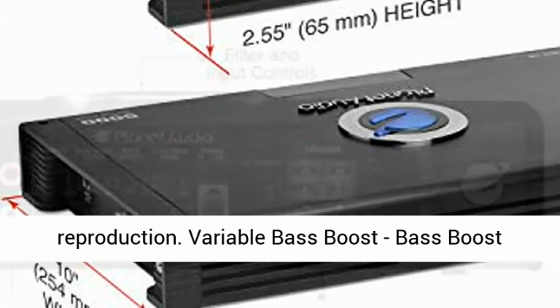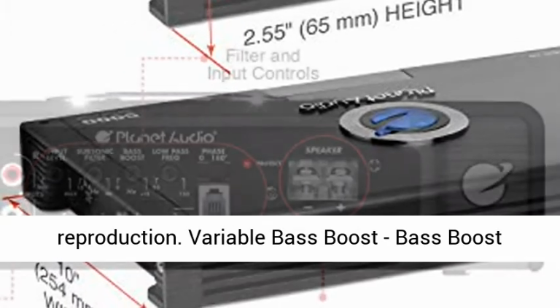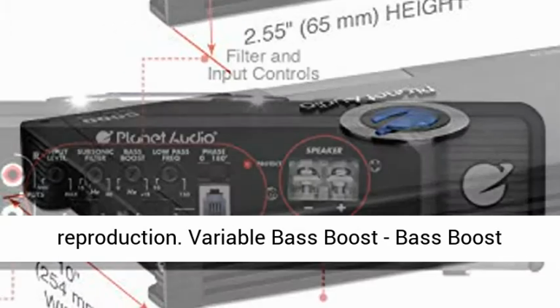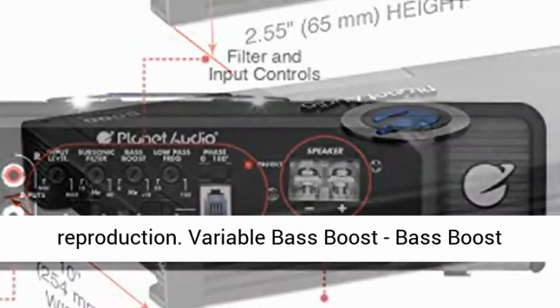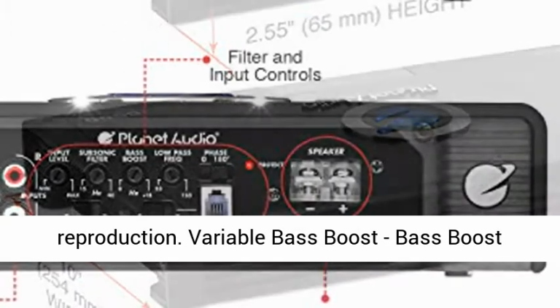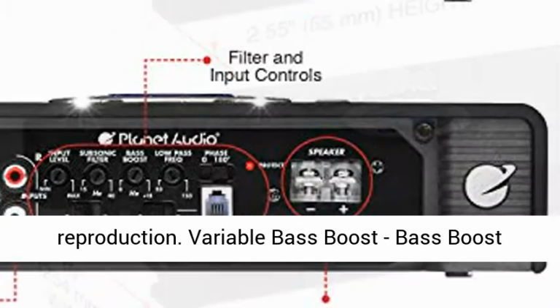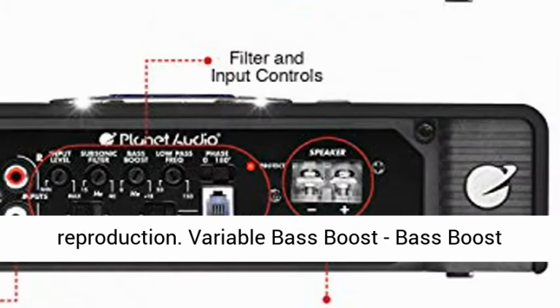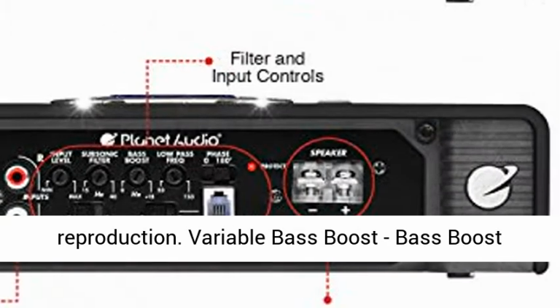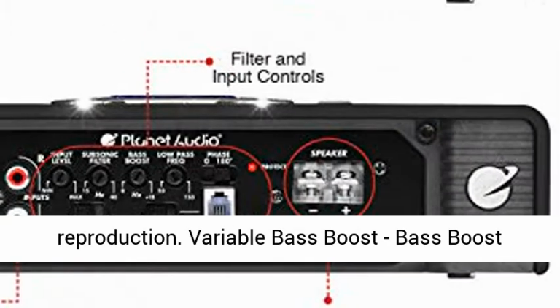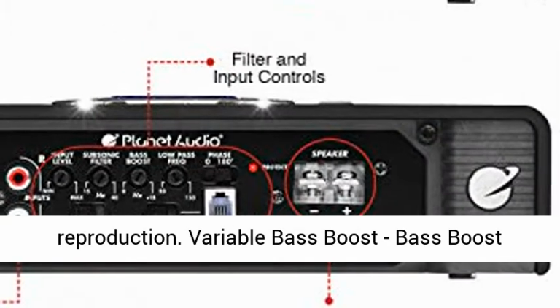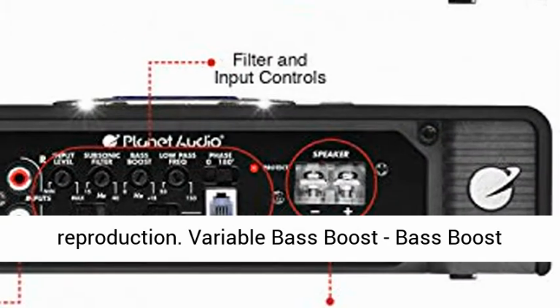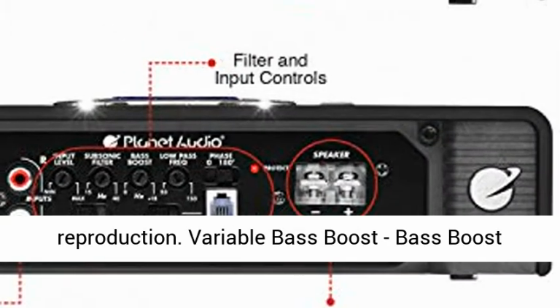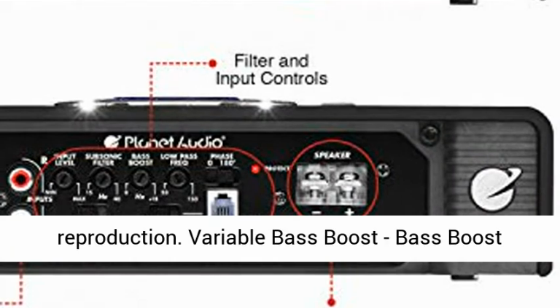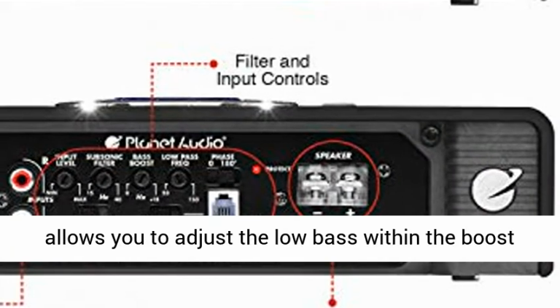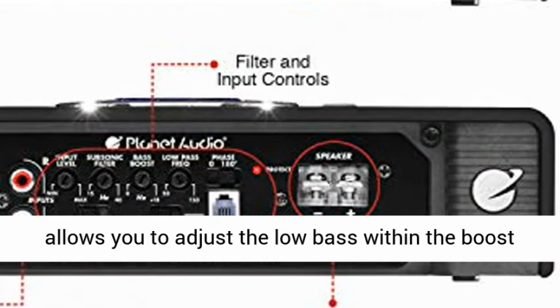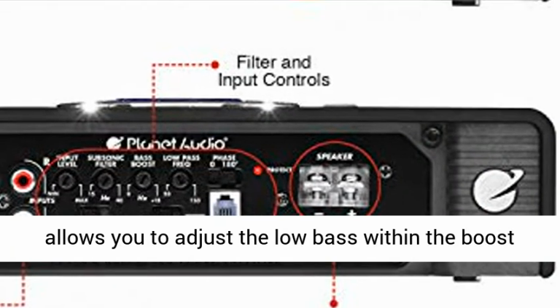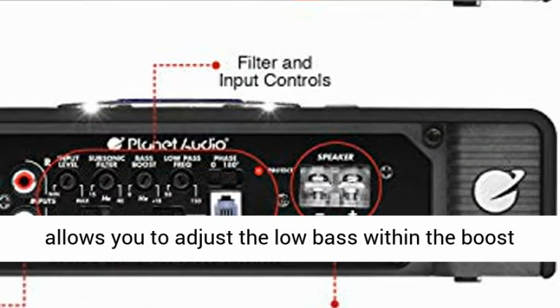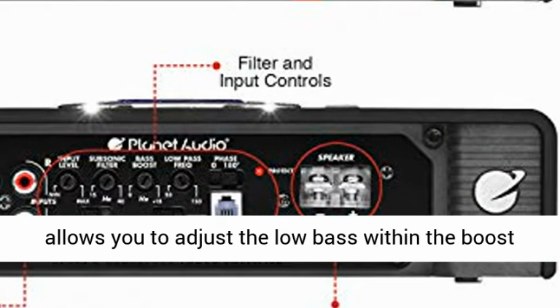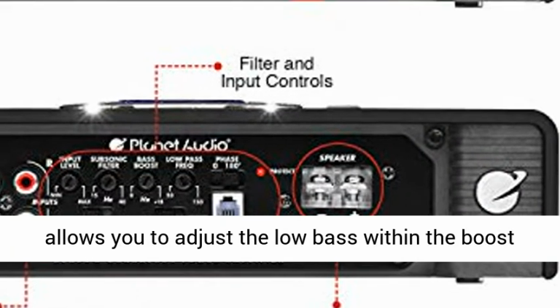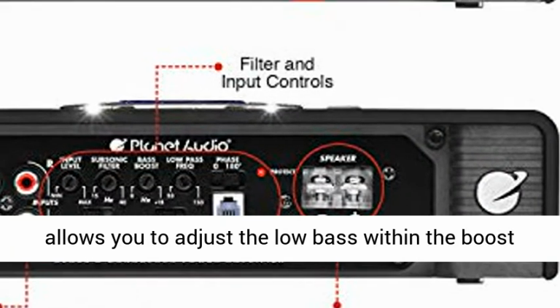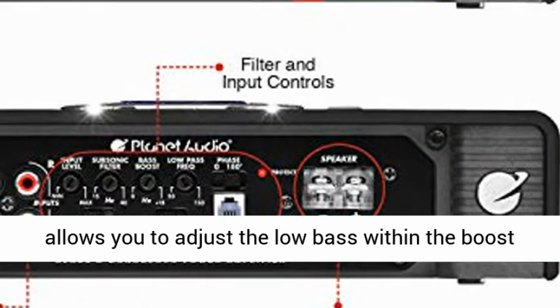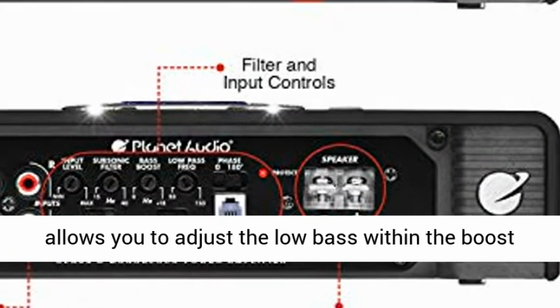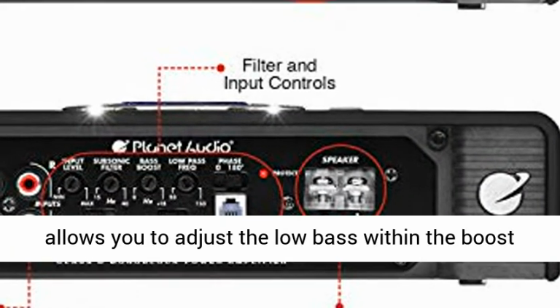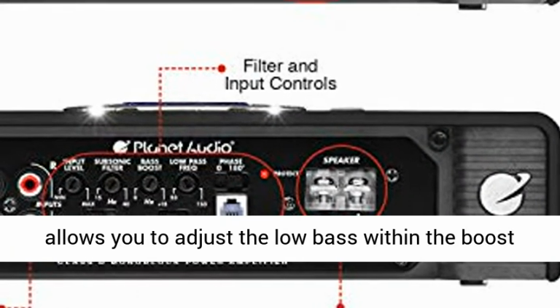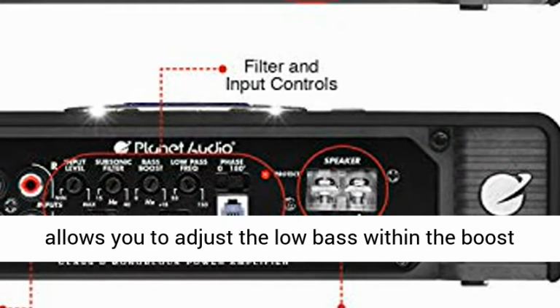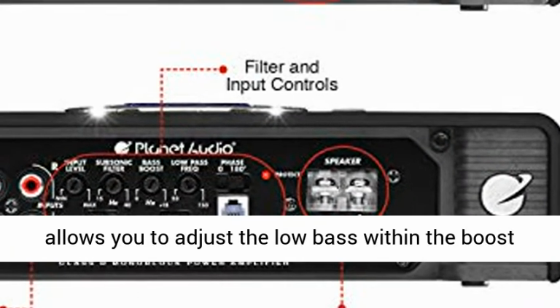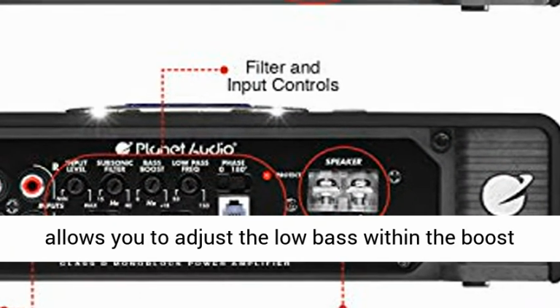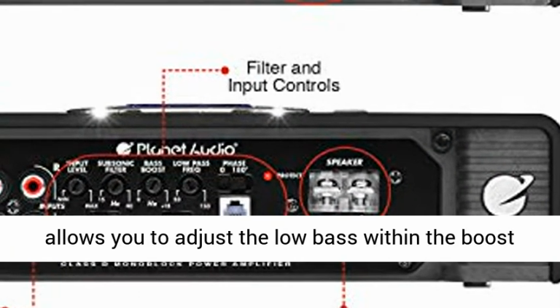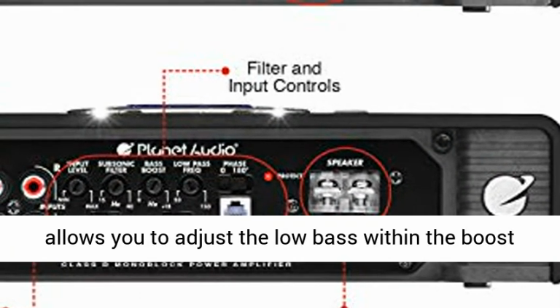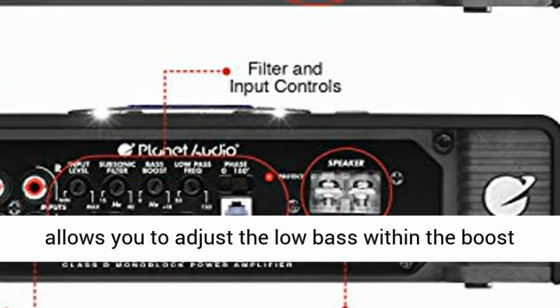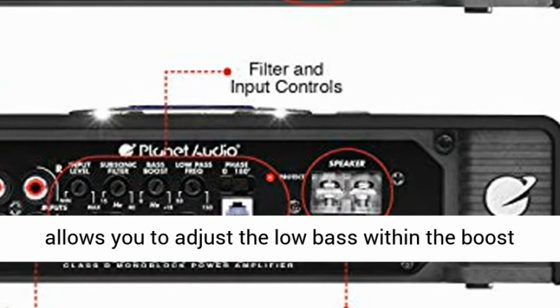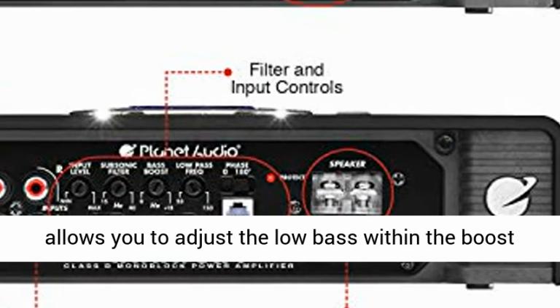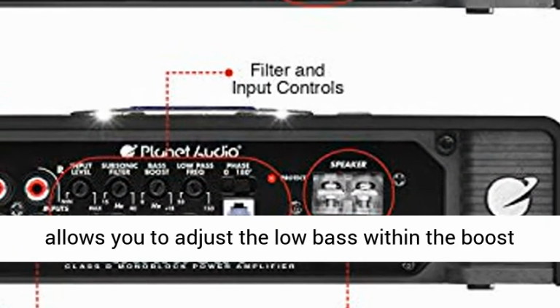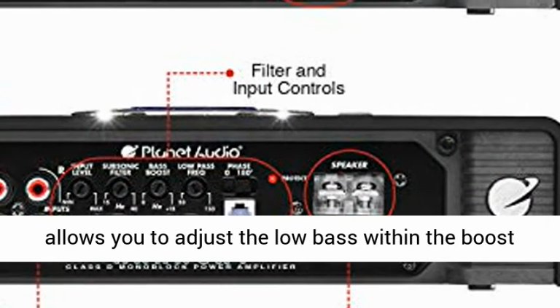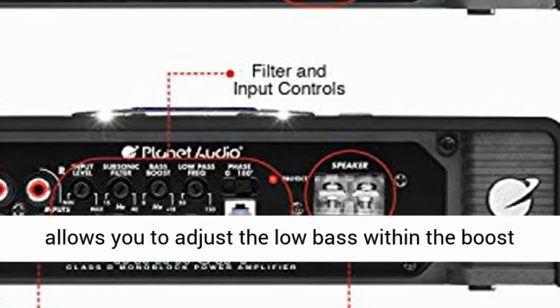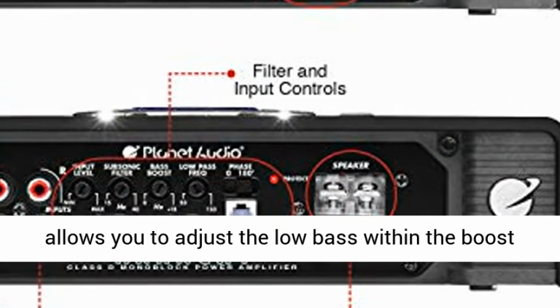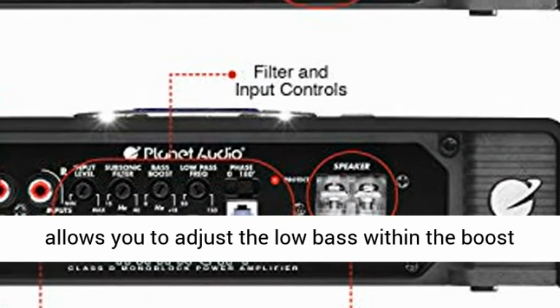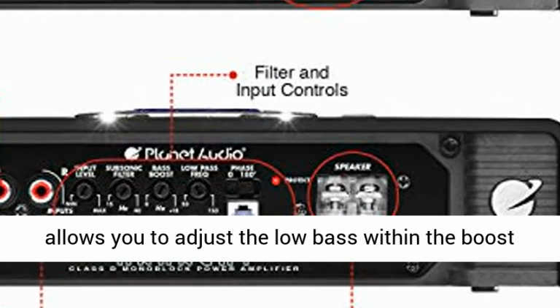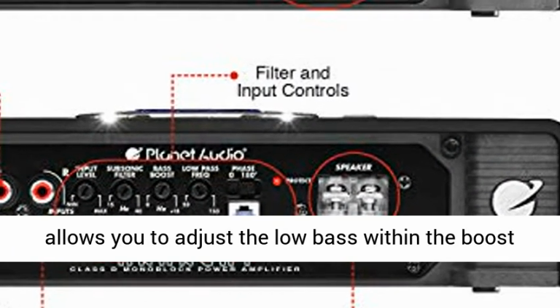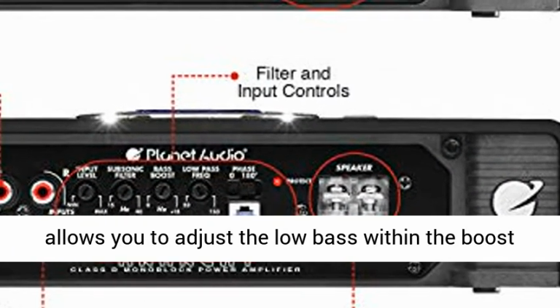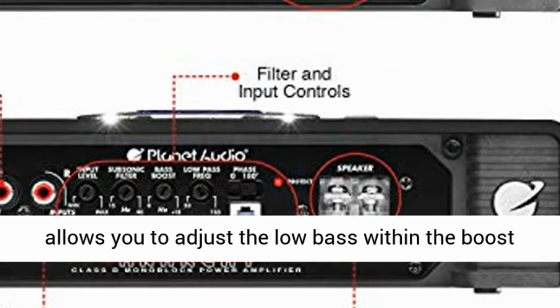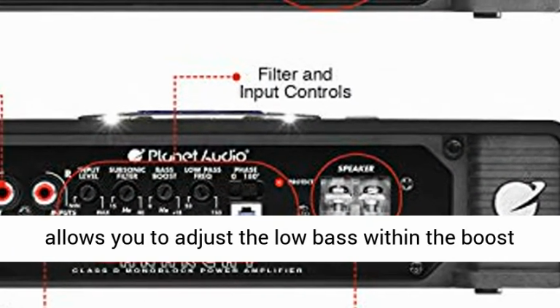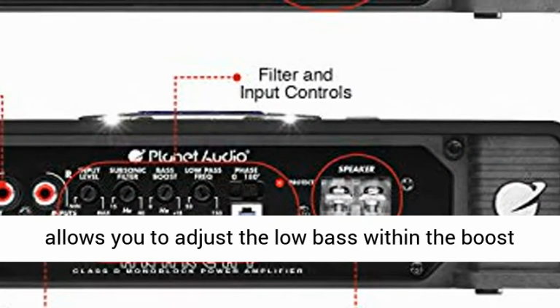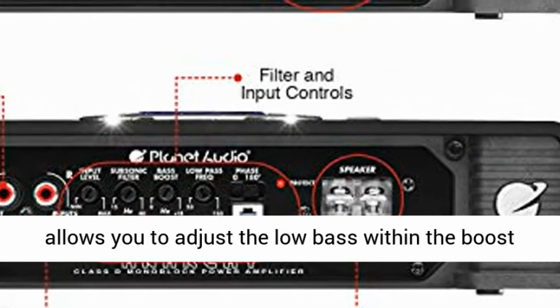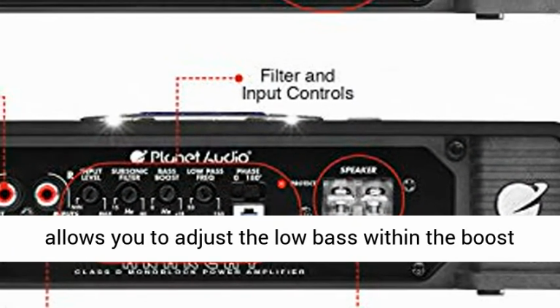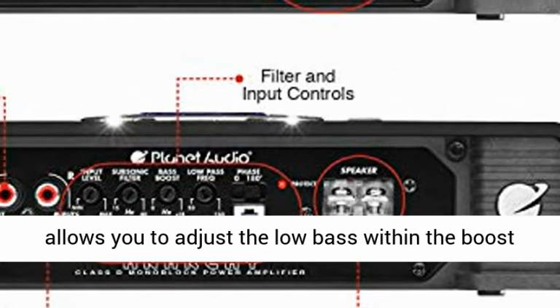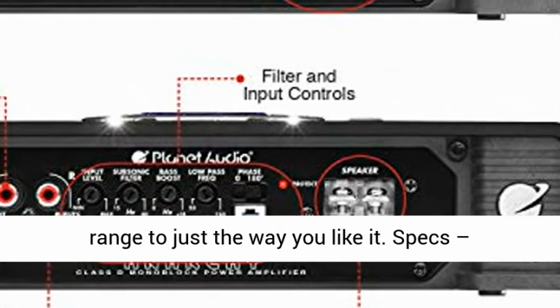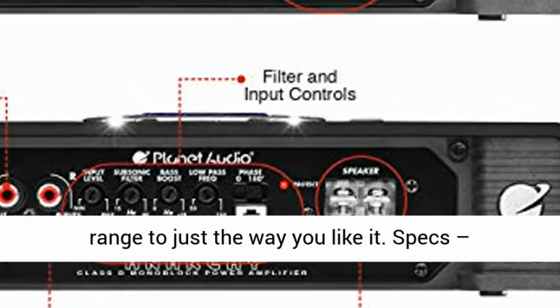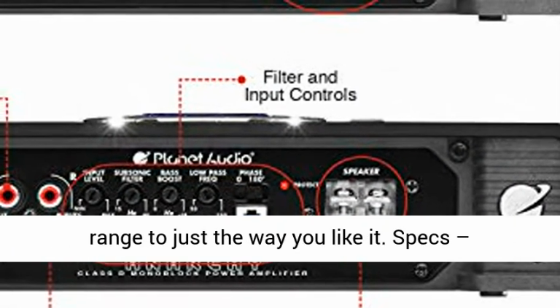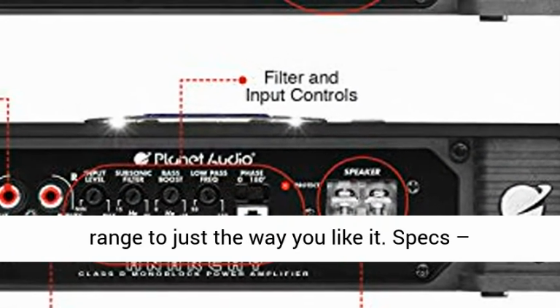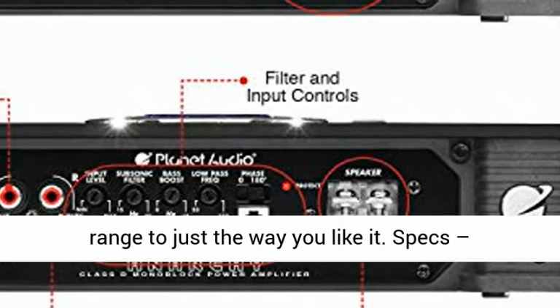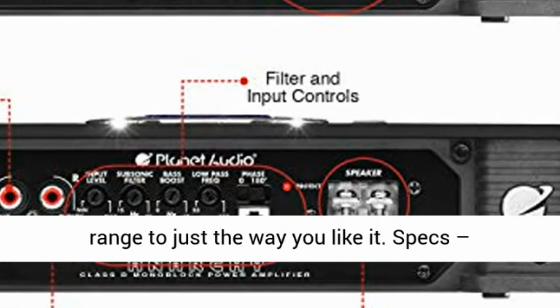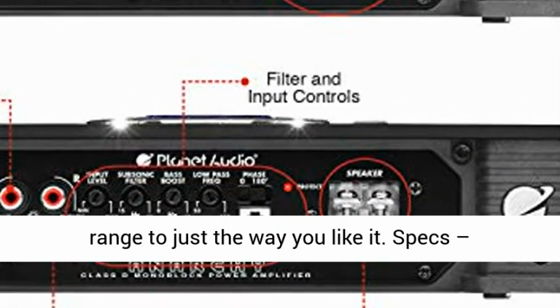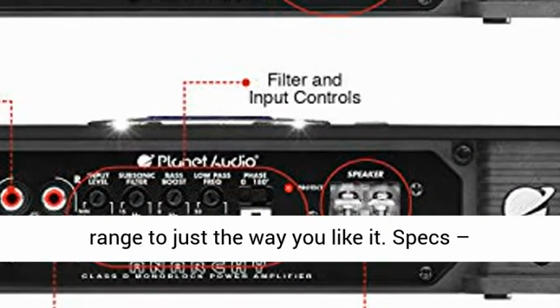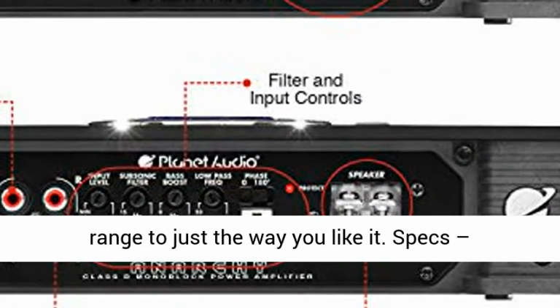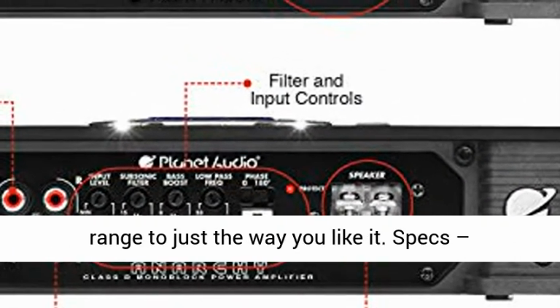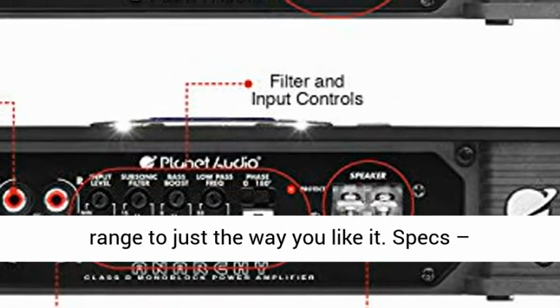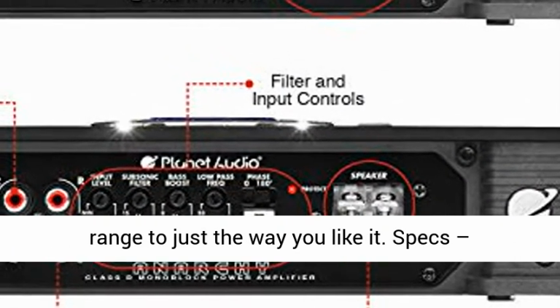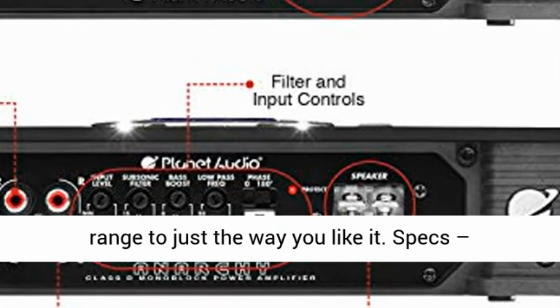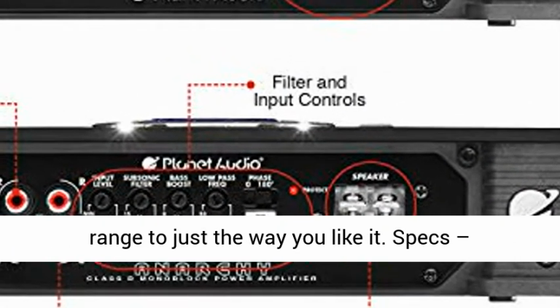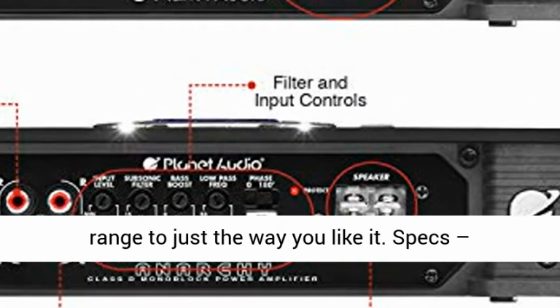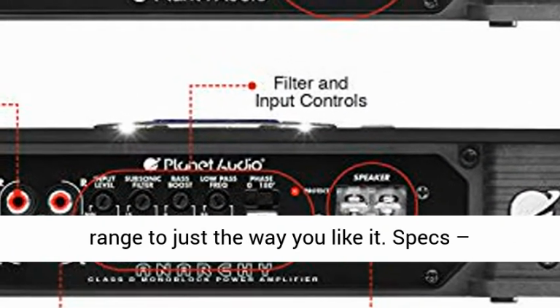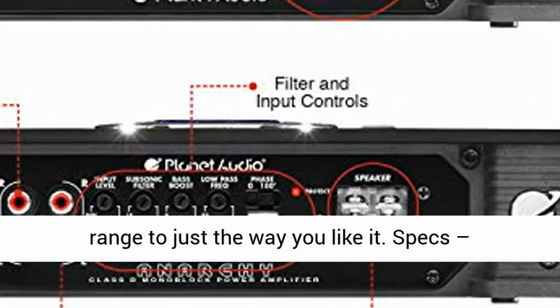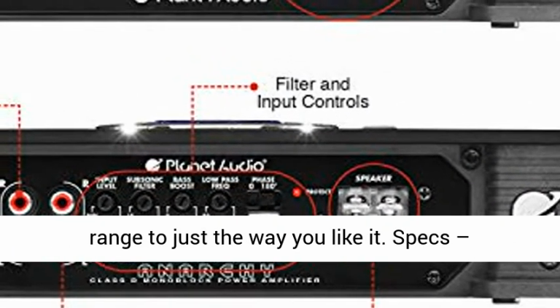Variable bass boost: bass boost allows you to adjust the low bass within the boost range to just the way you like it.